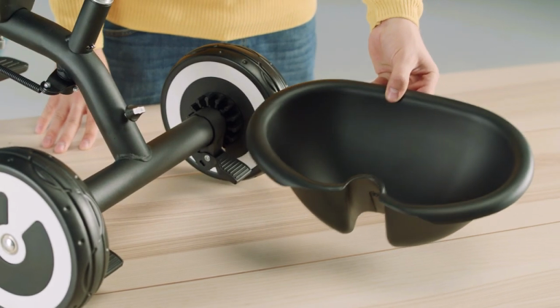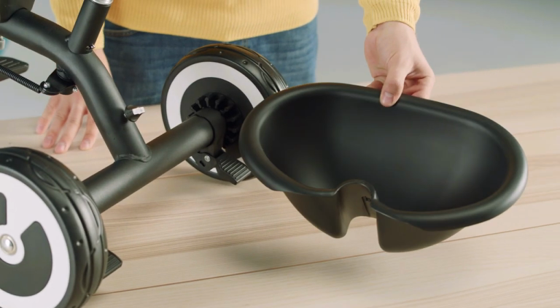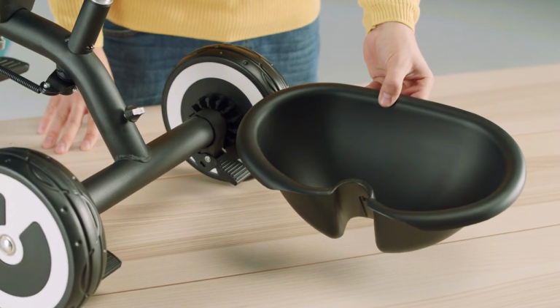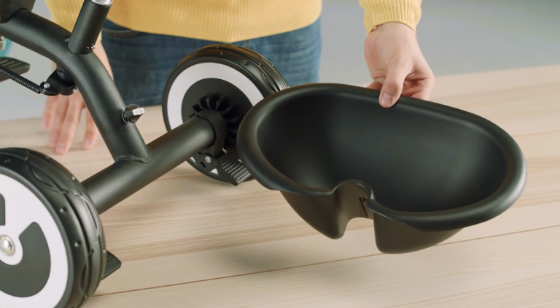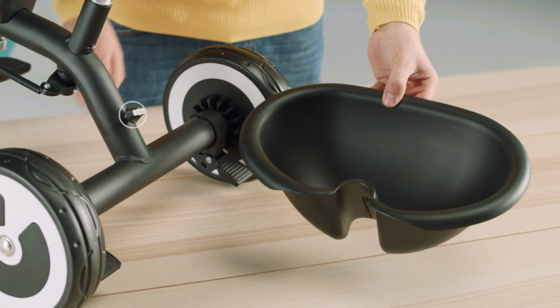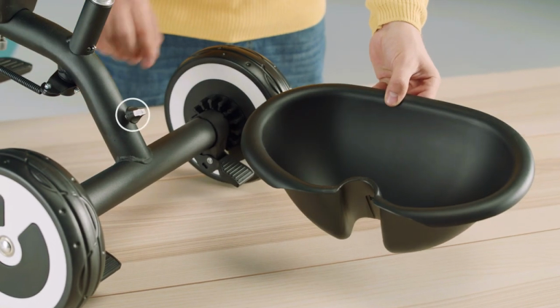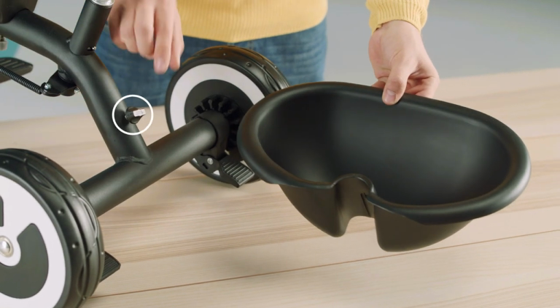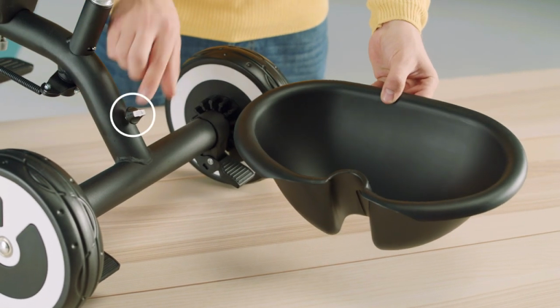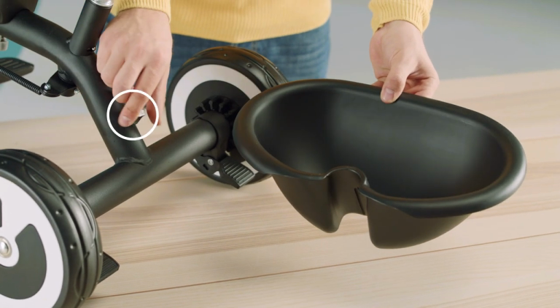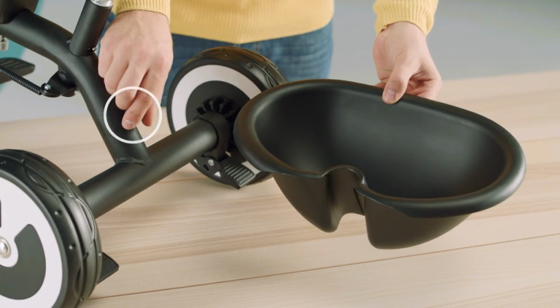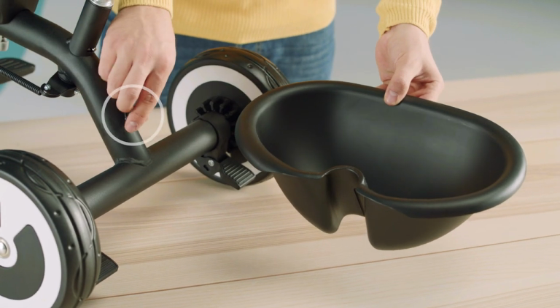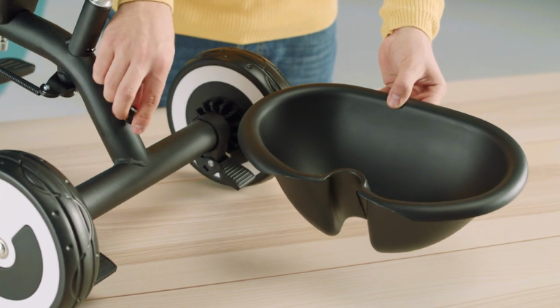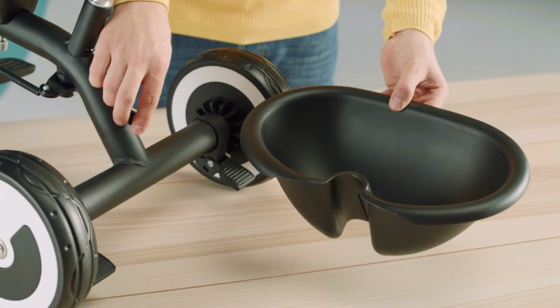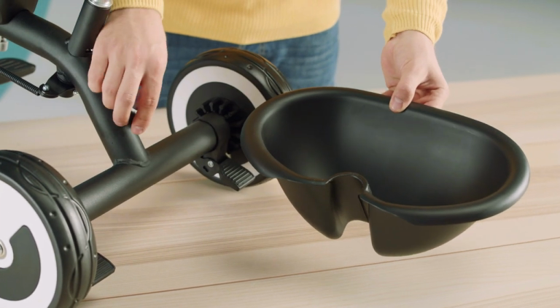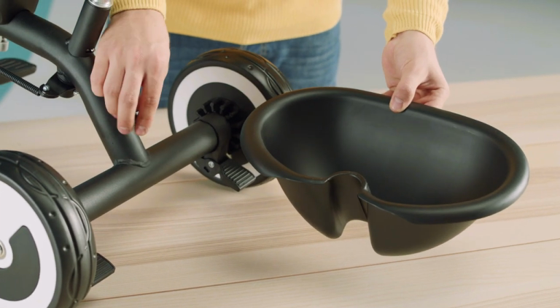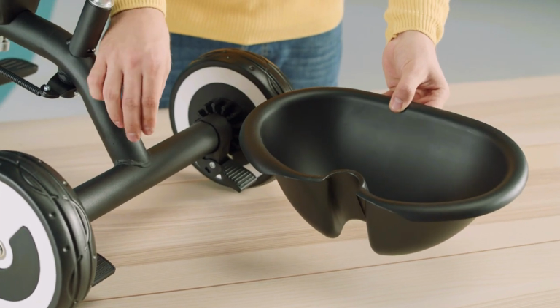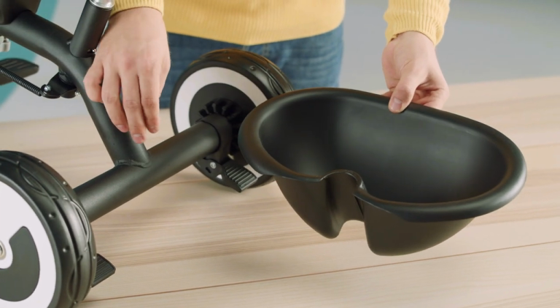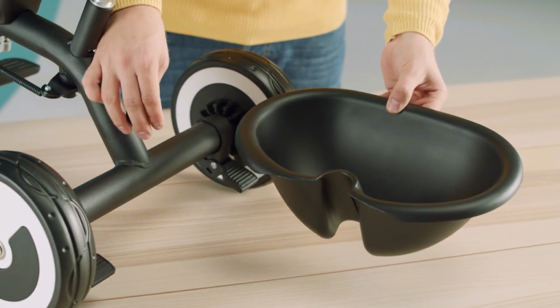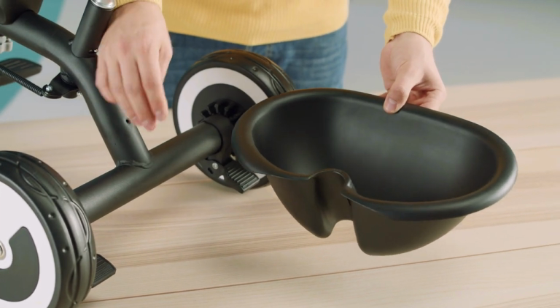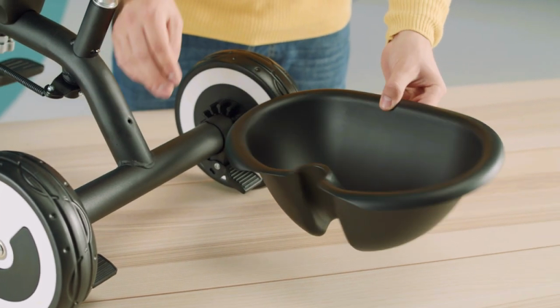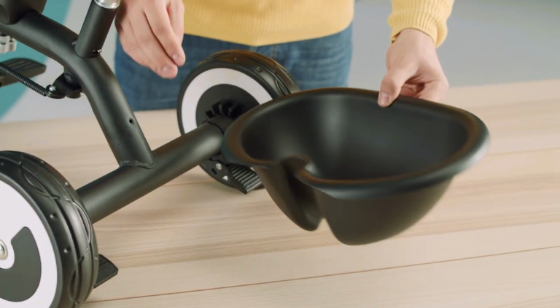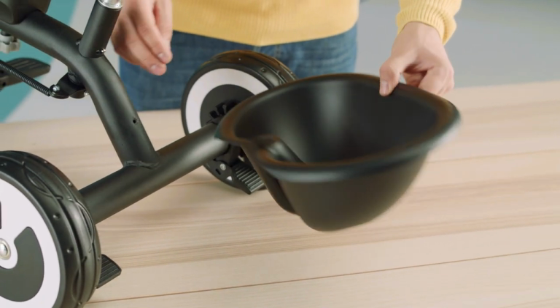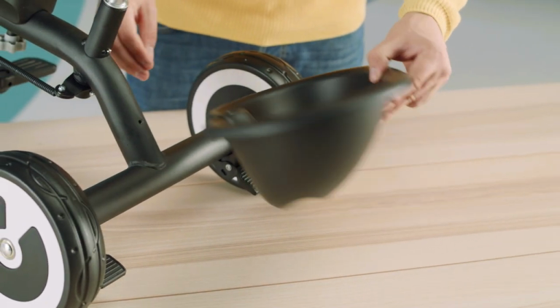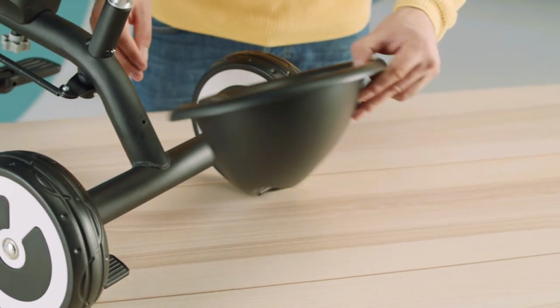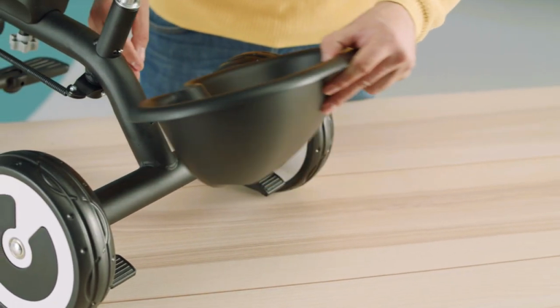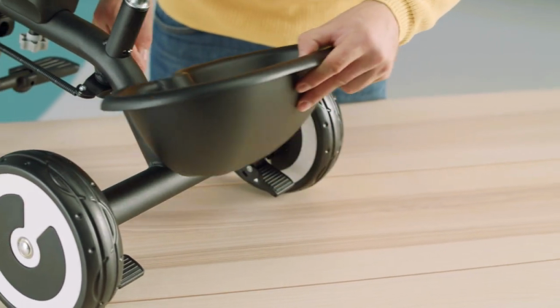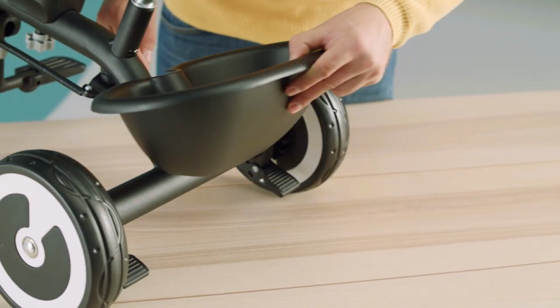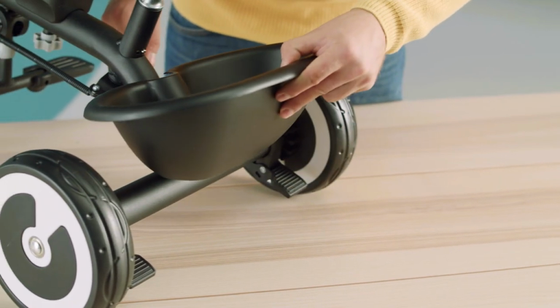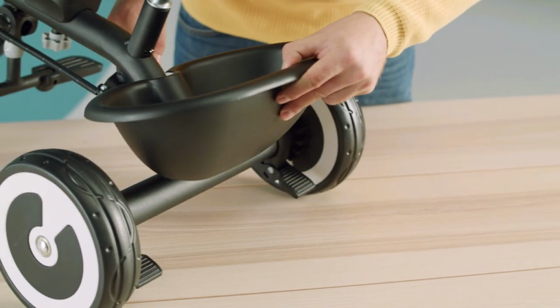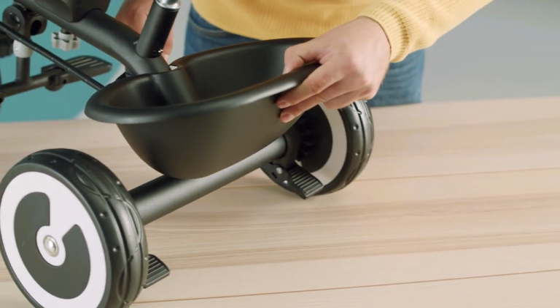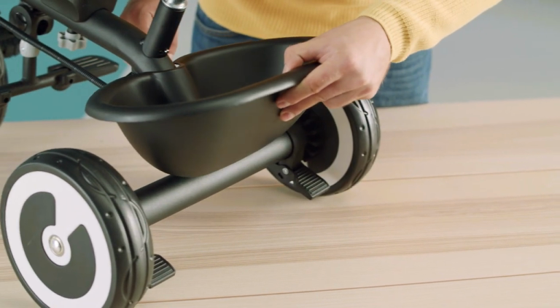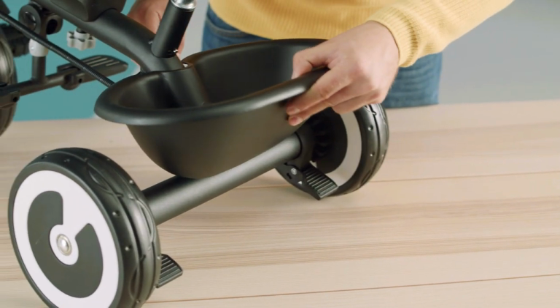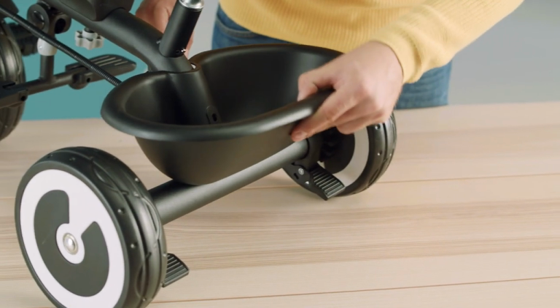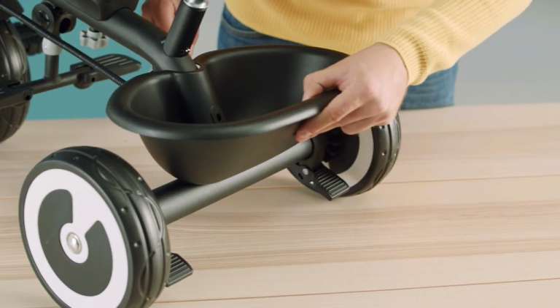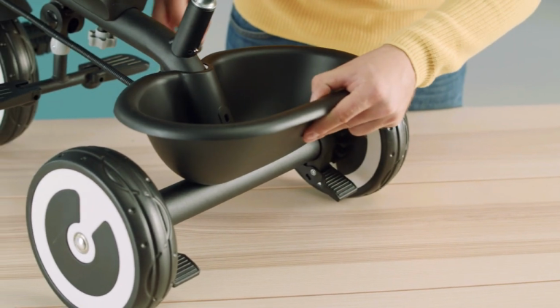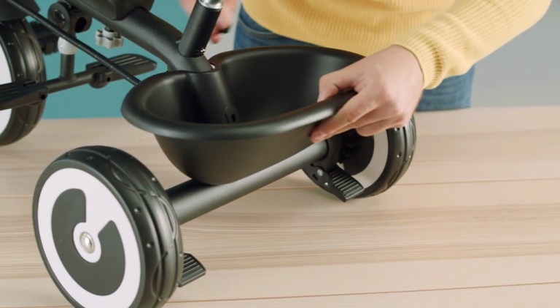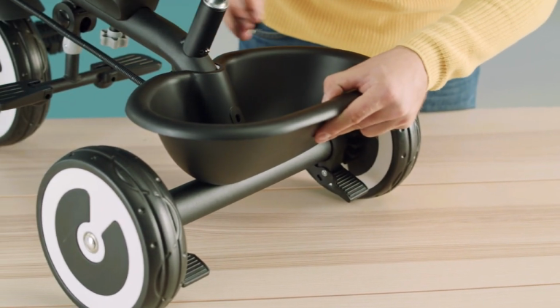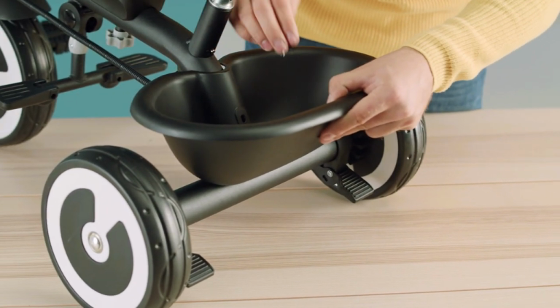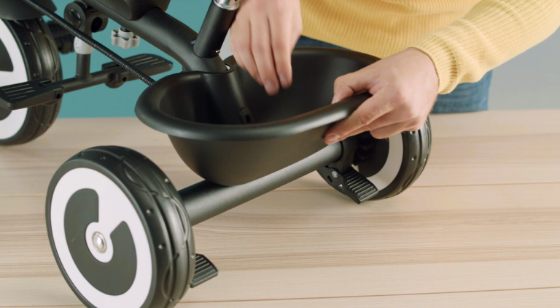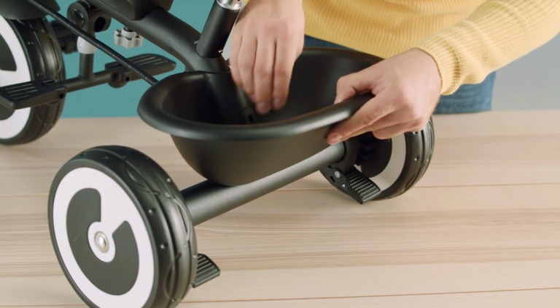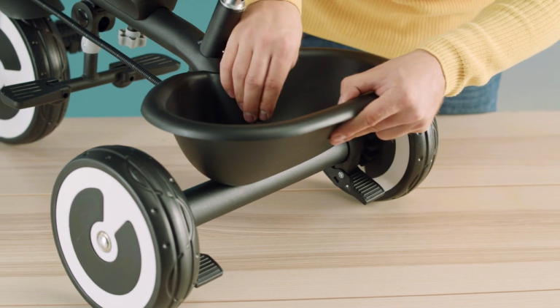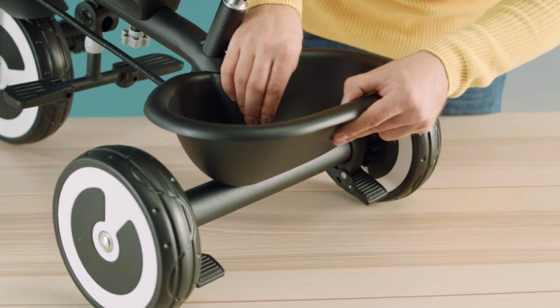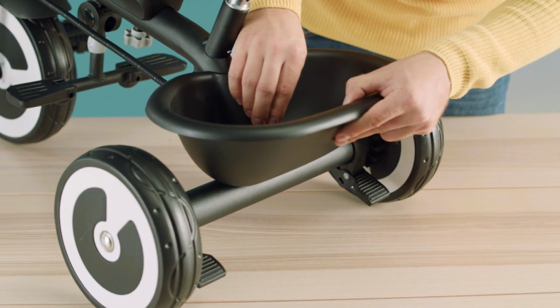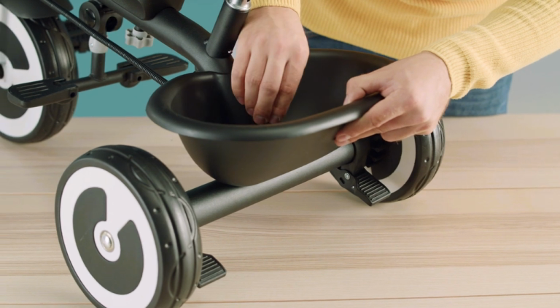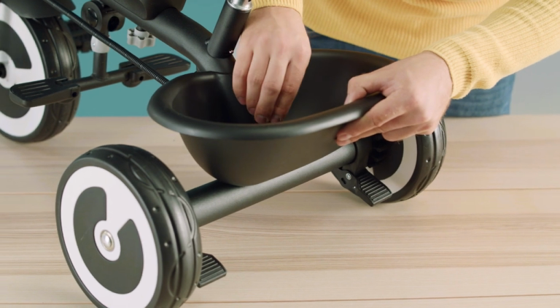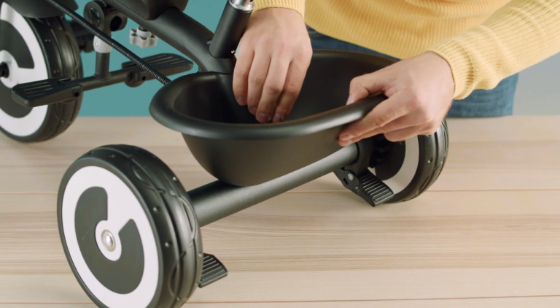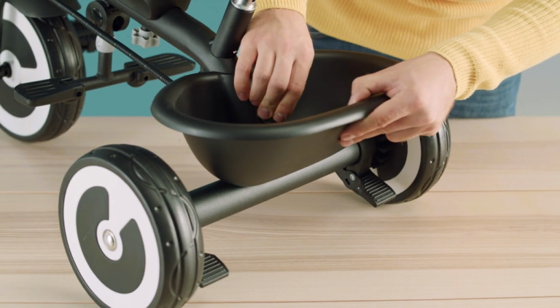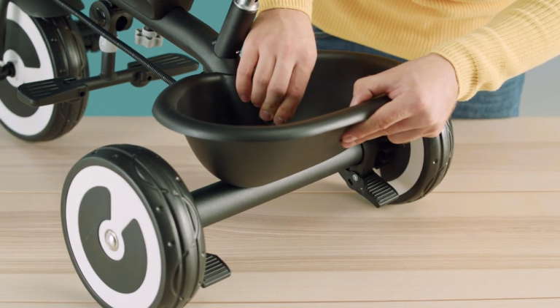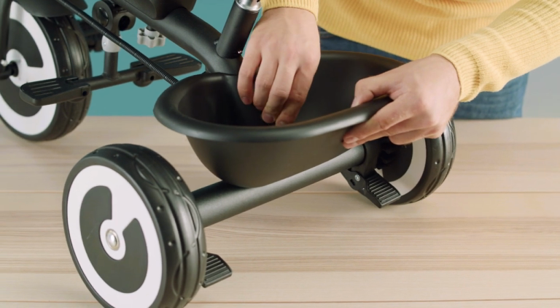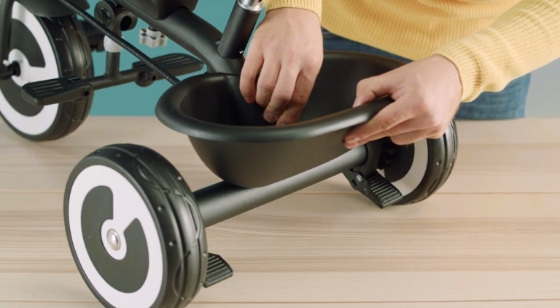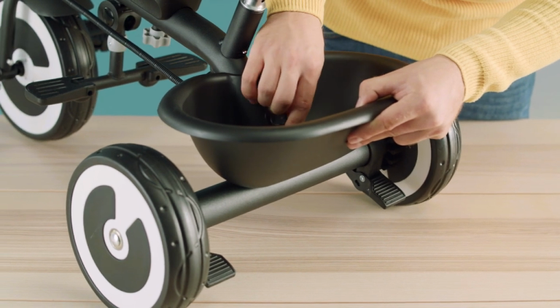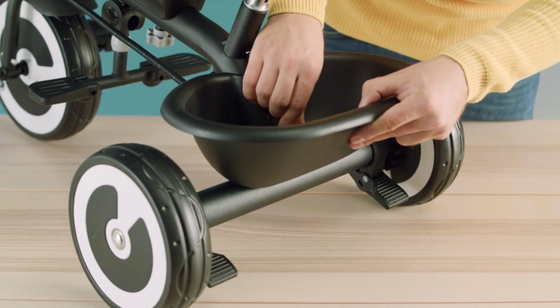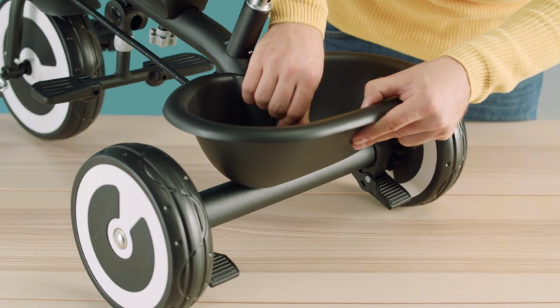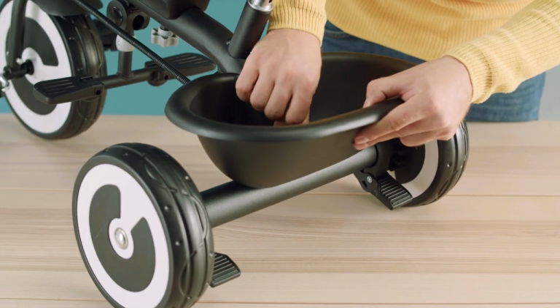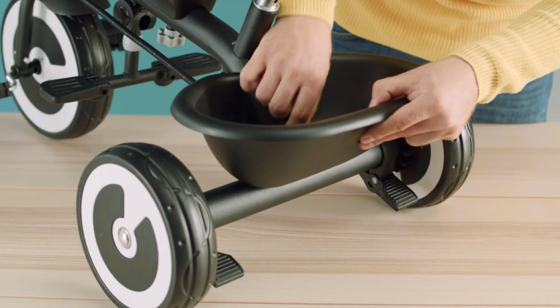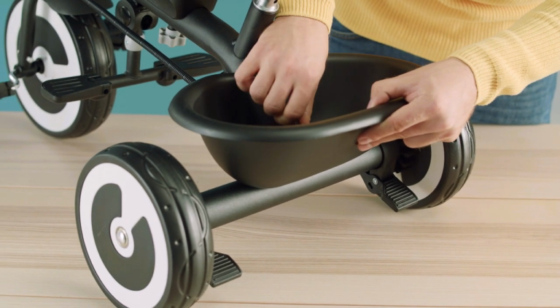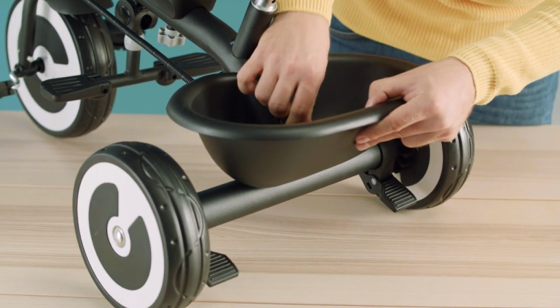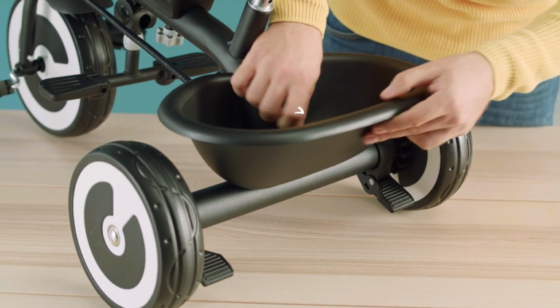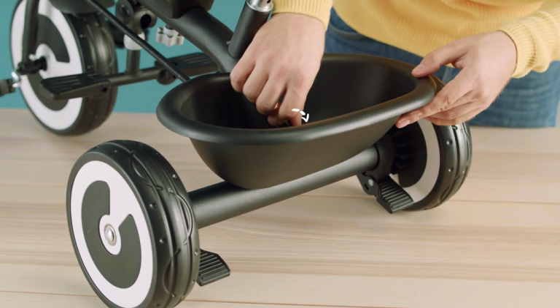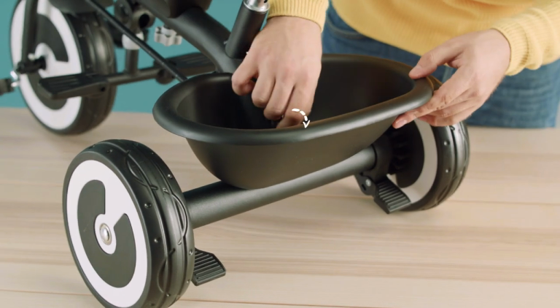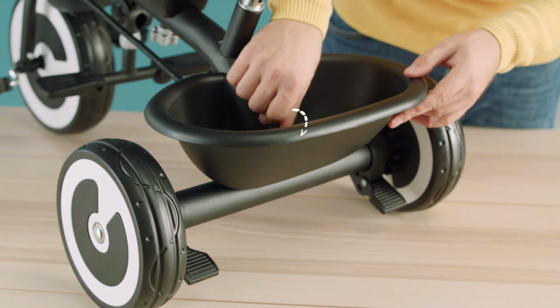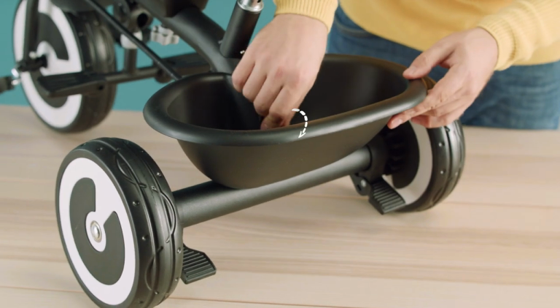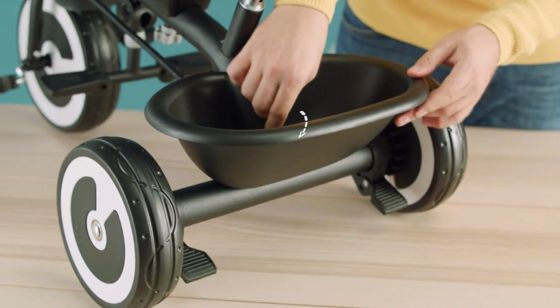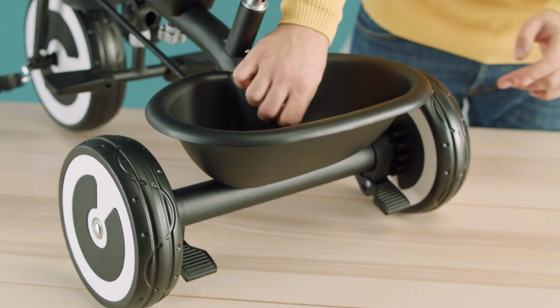Attach the basket at the back of the bike using the fixing screw. Adjust the position of the basket and tighten the screw.